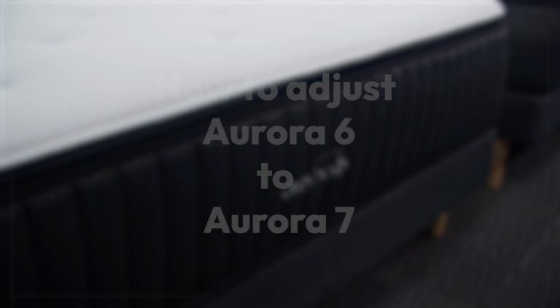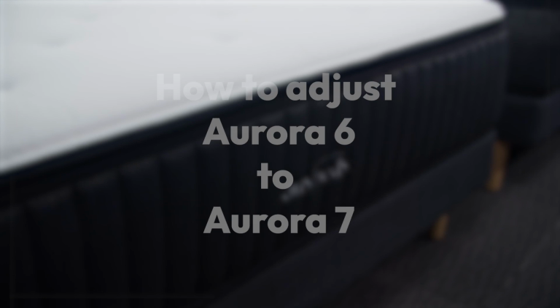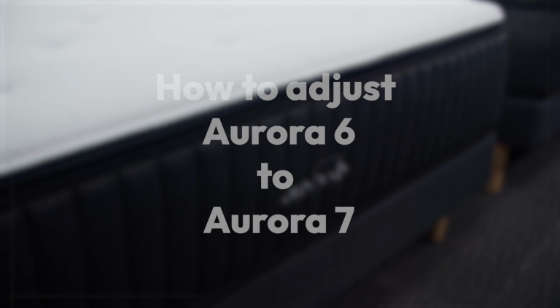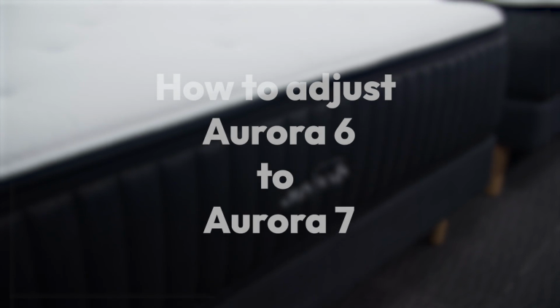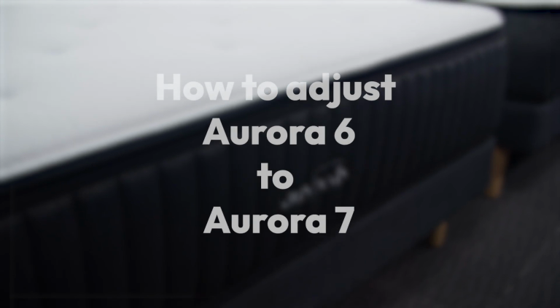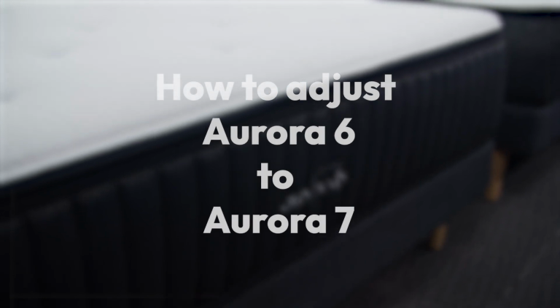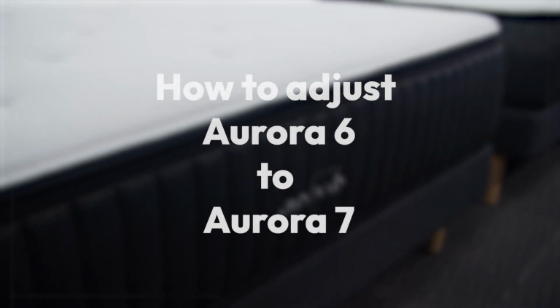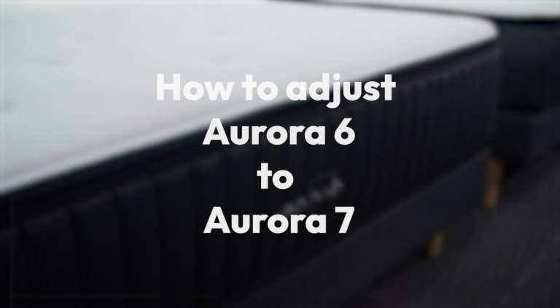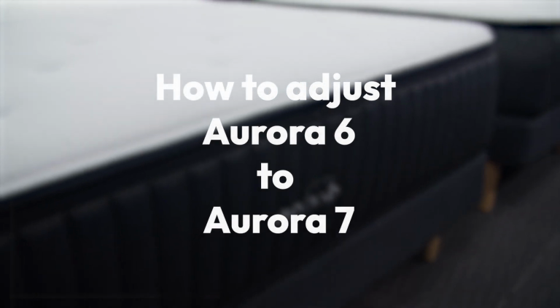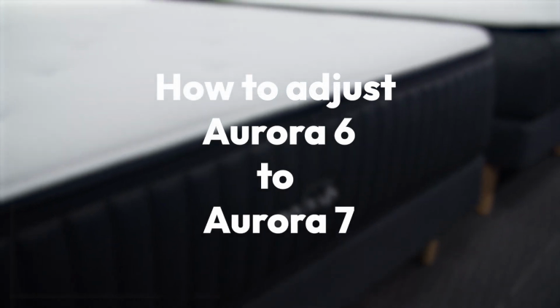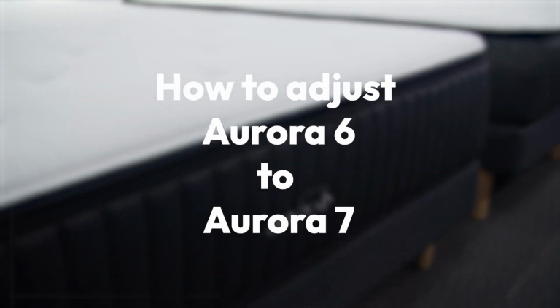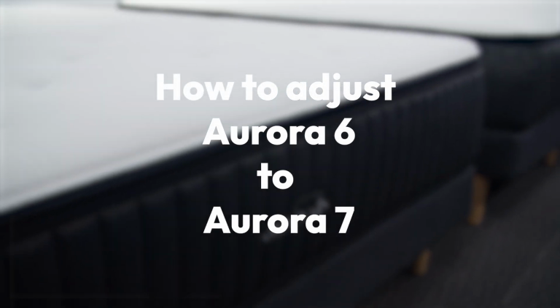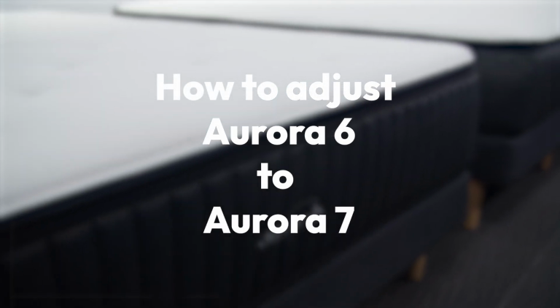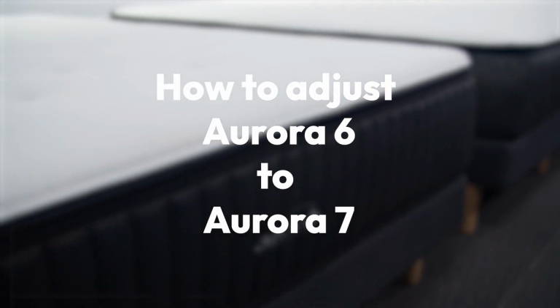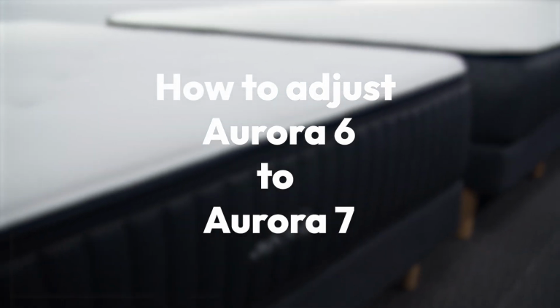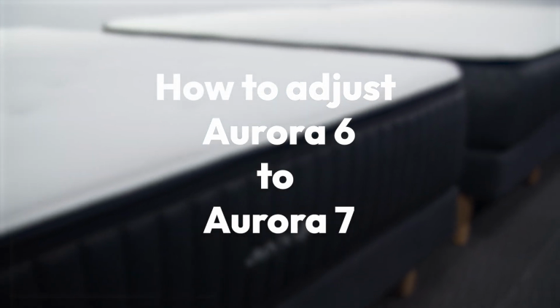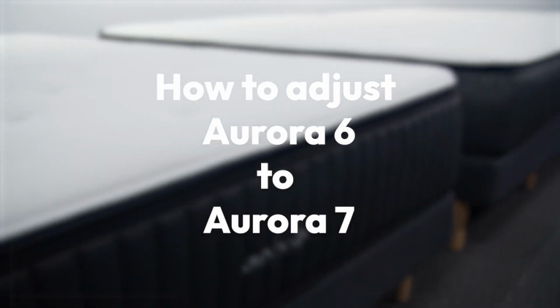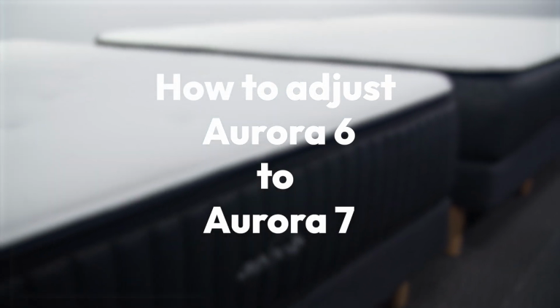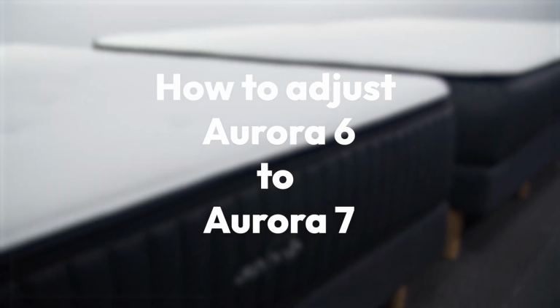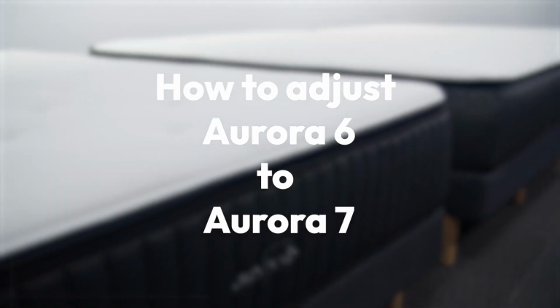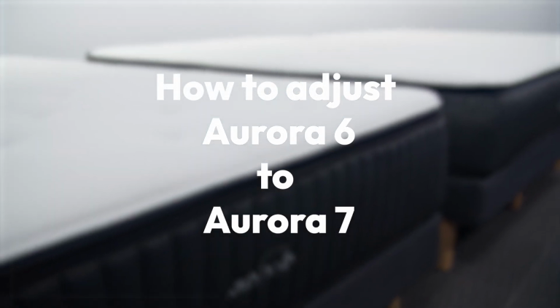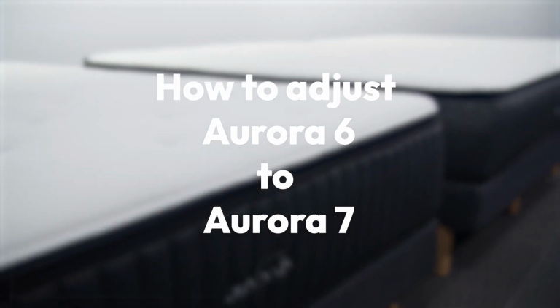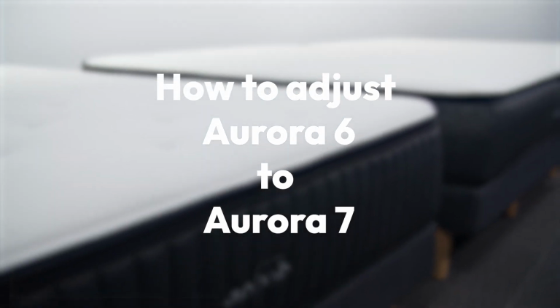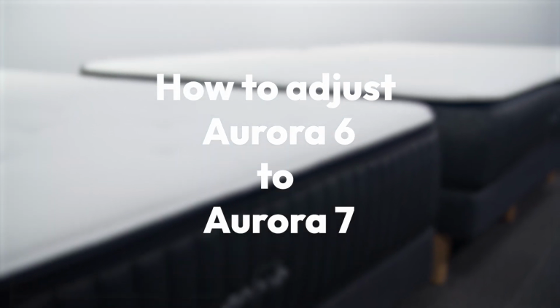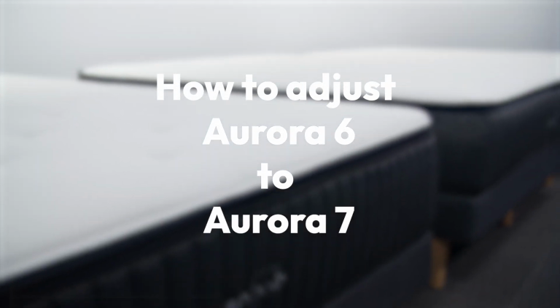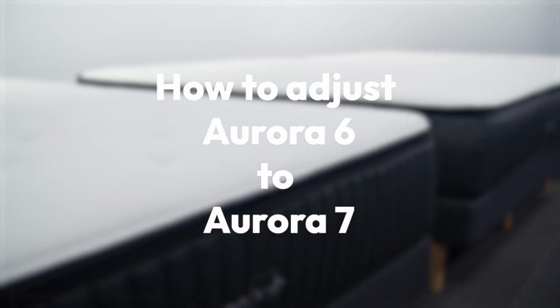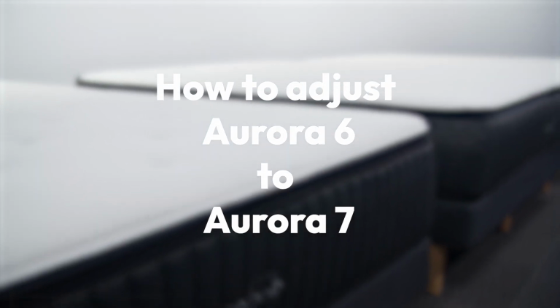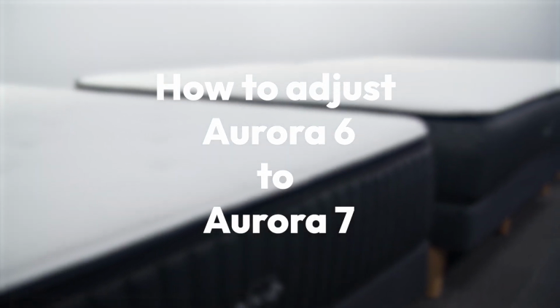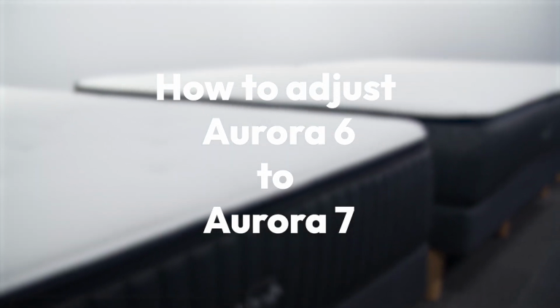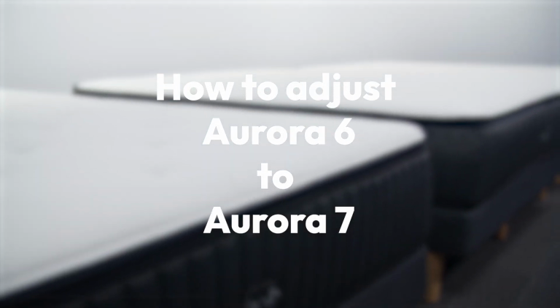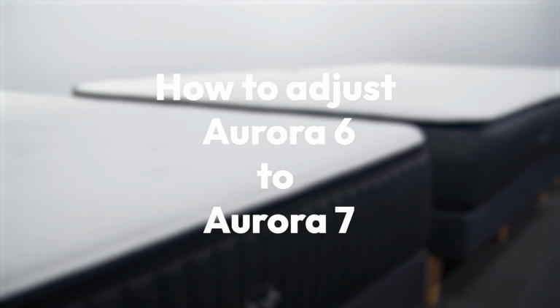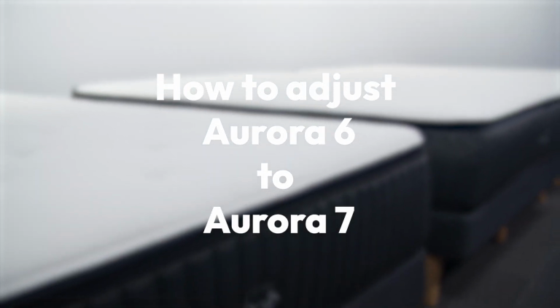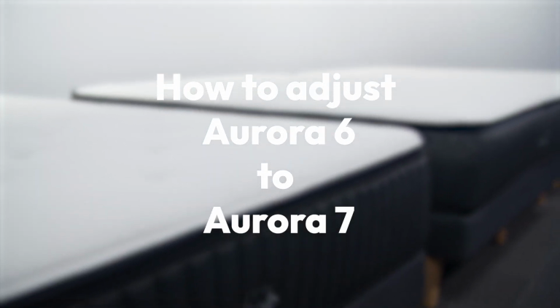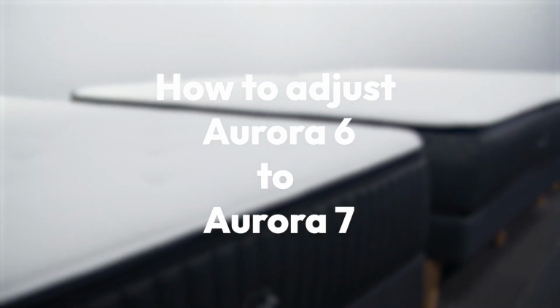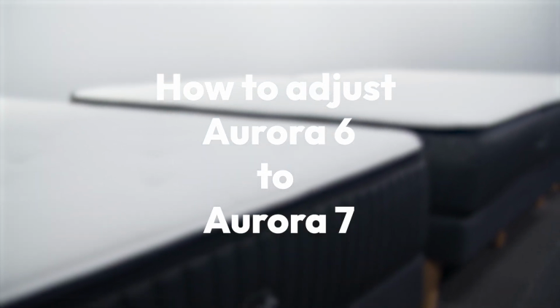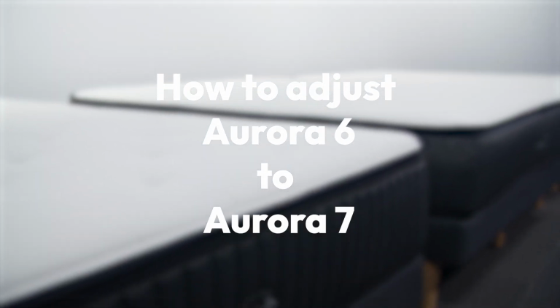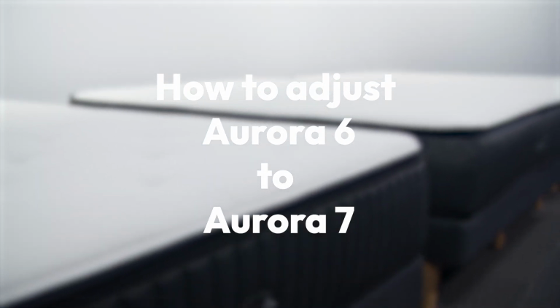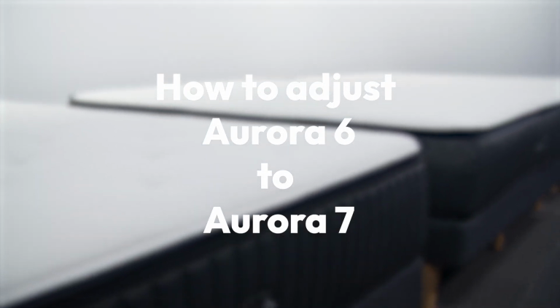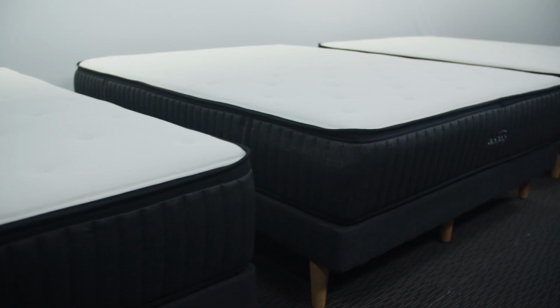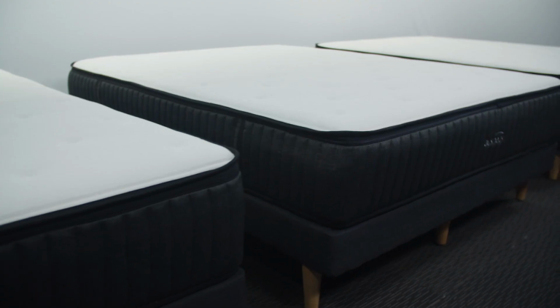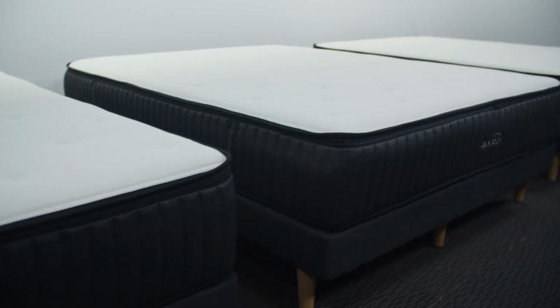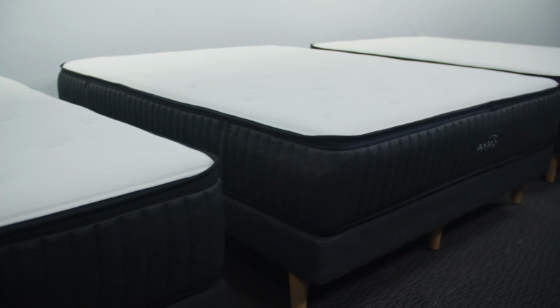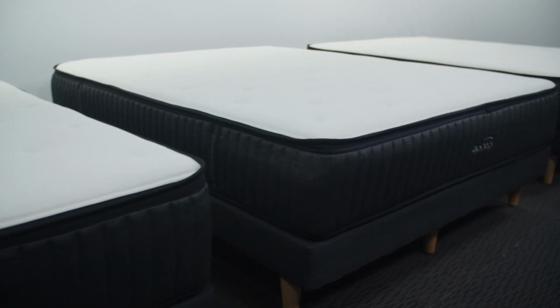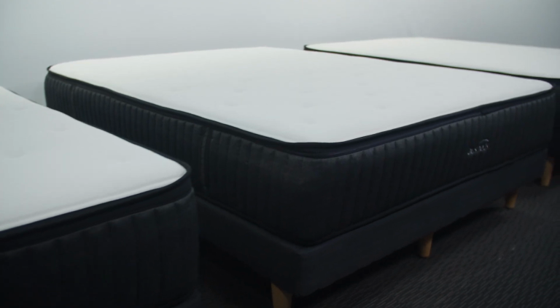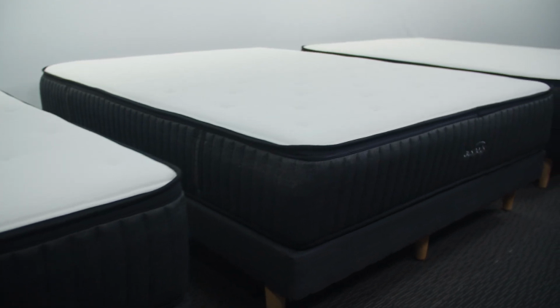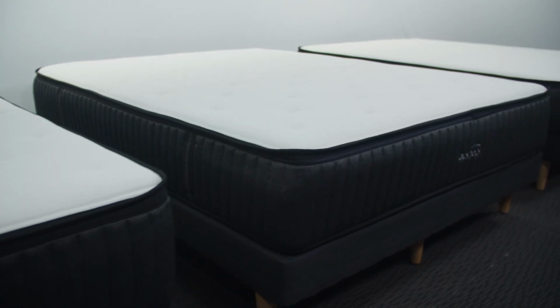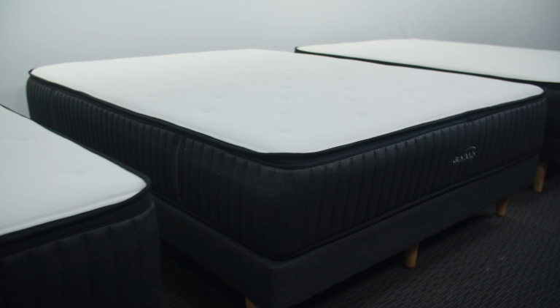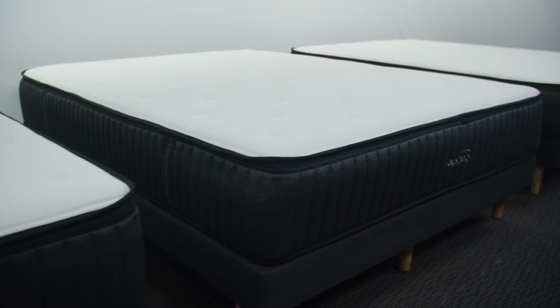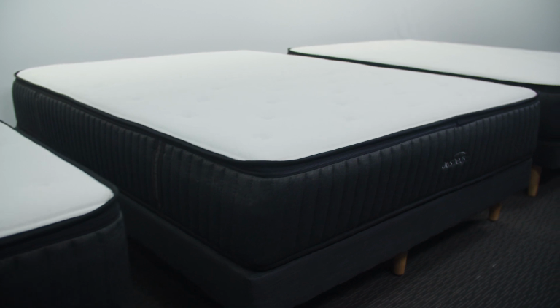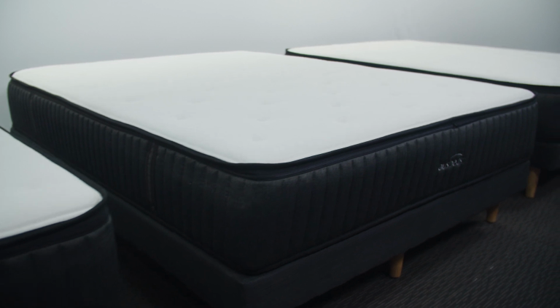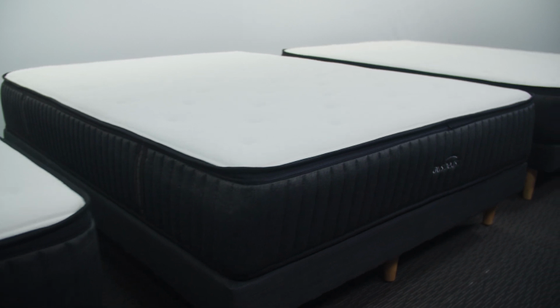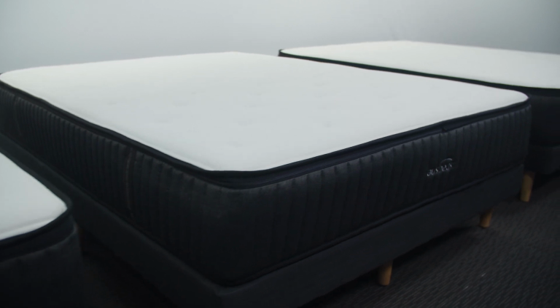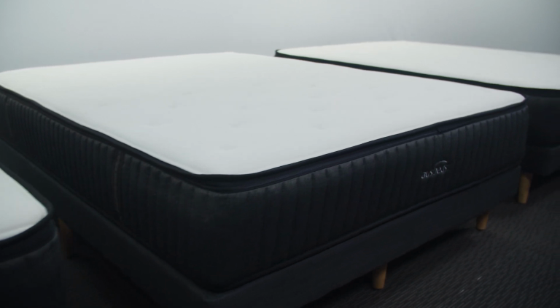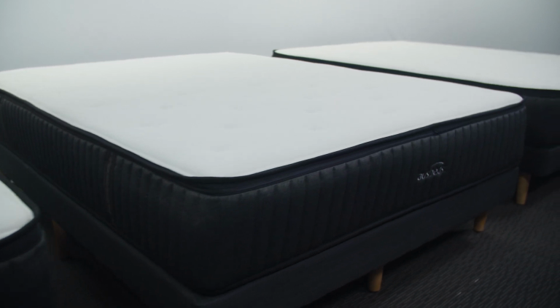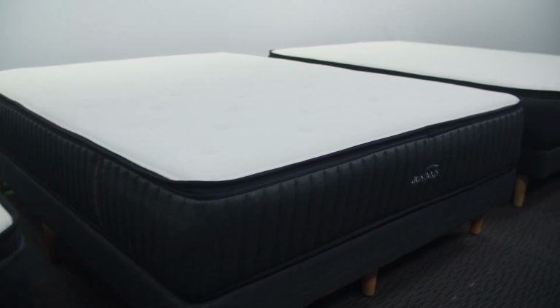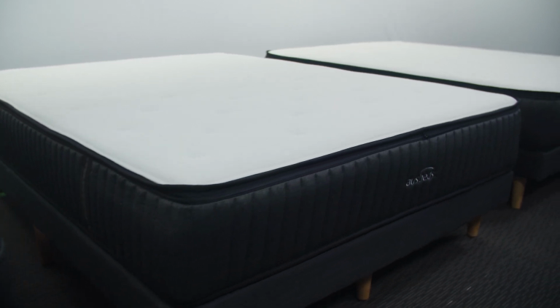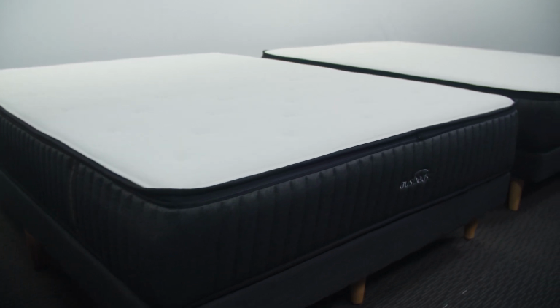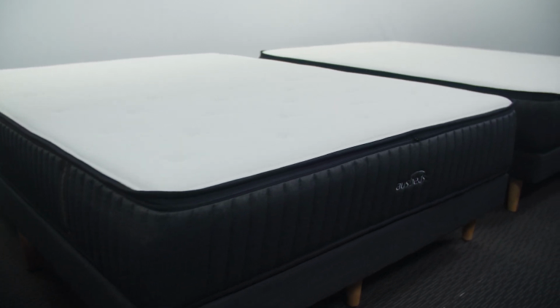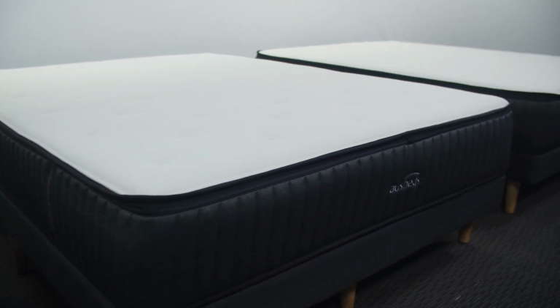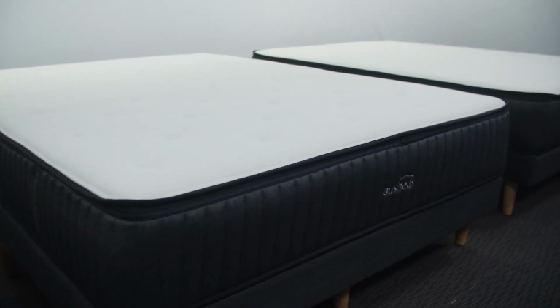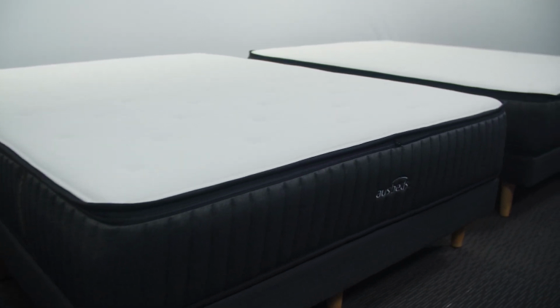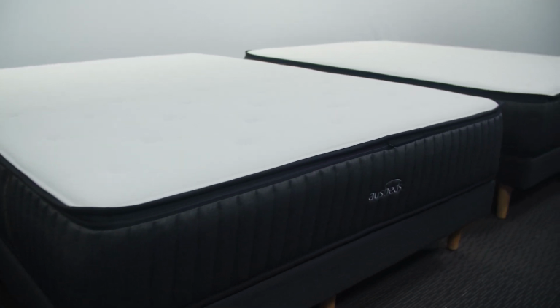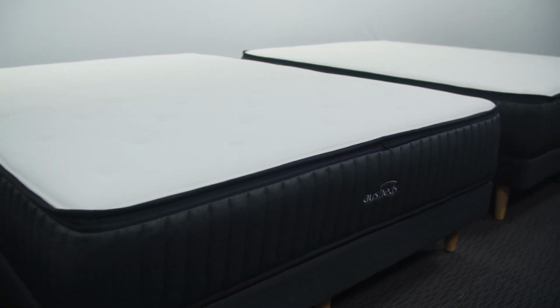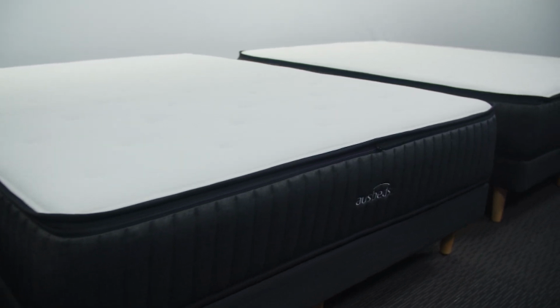This is the medium Aurora. When you buy a medium Aurora you're buying three mattresses in one: the 5, the 6, and the 7.